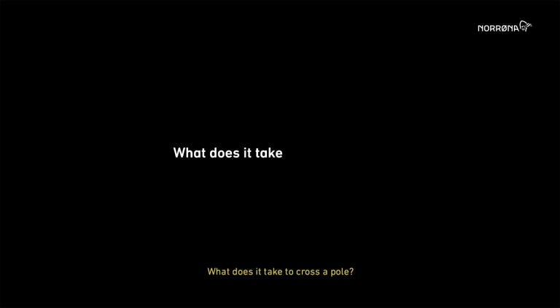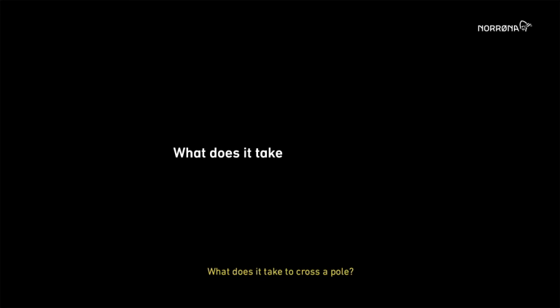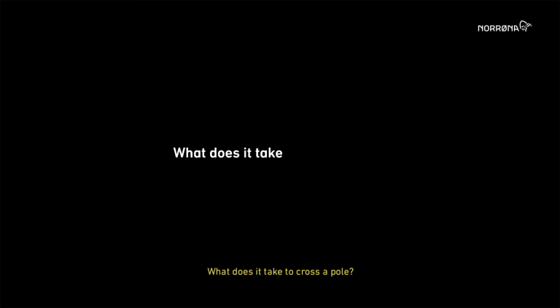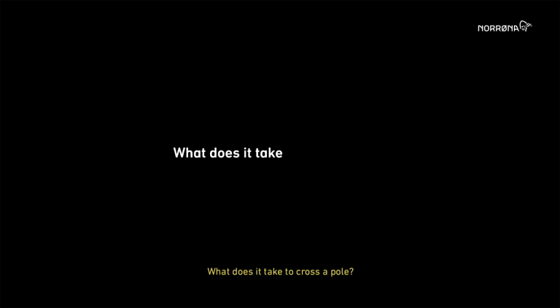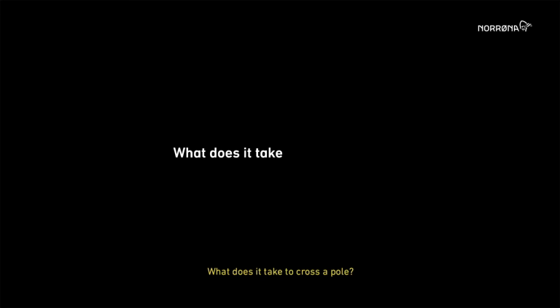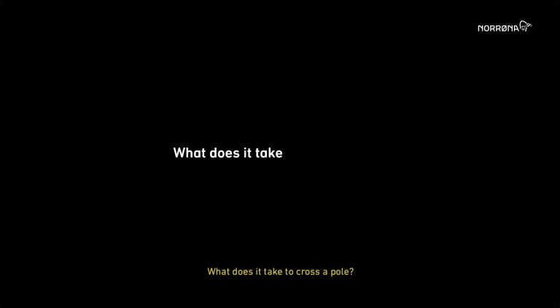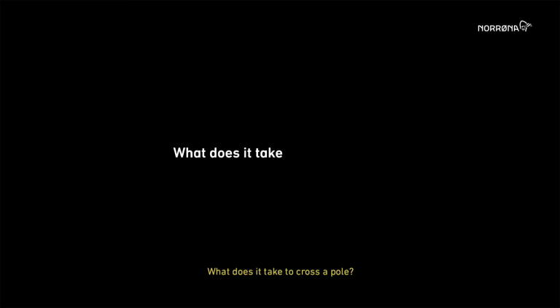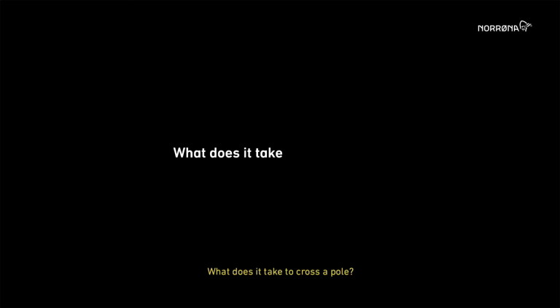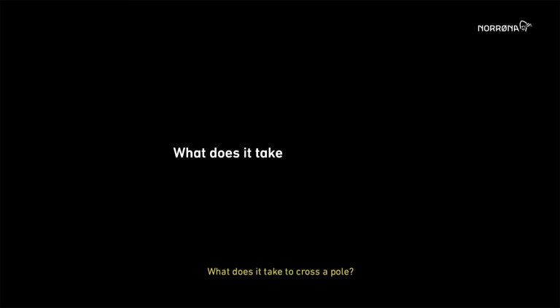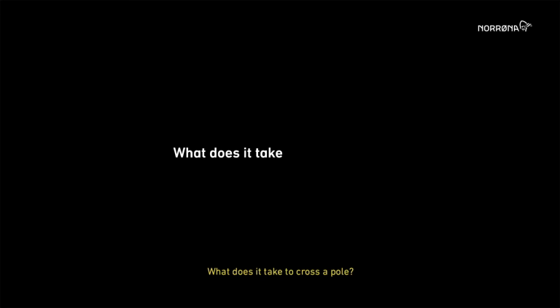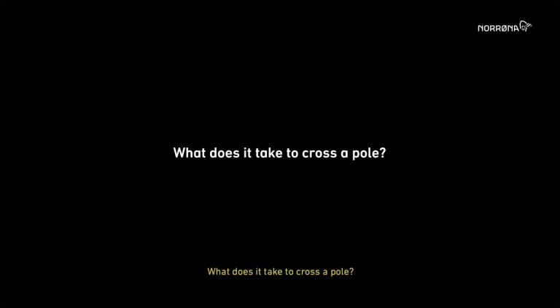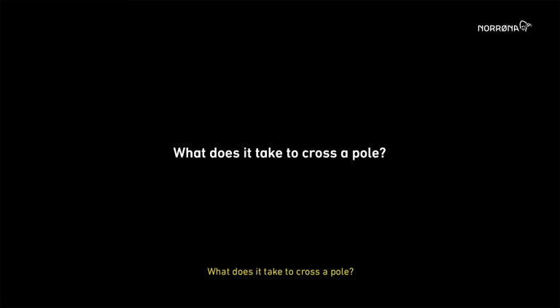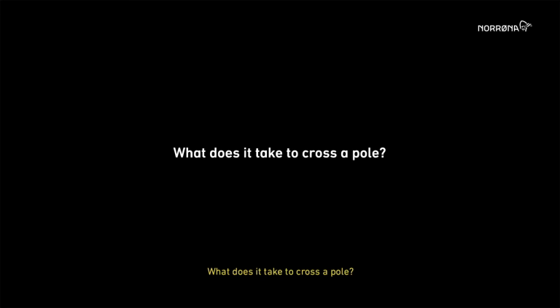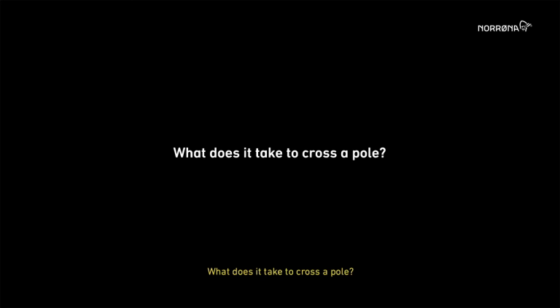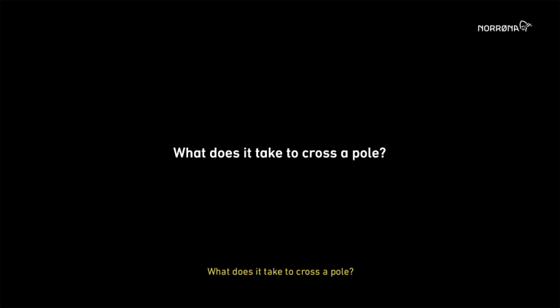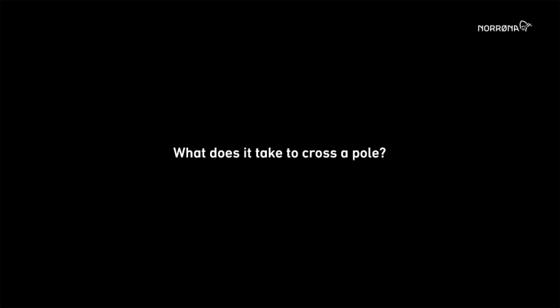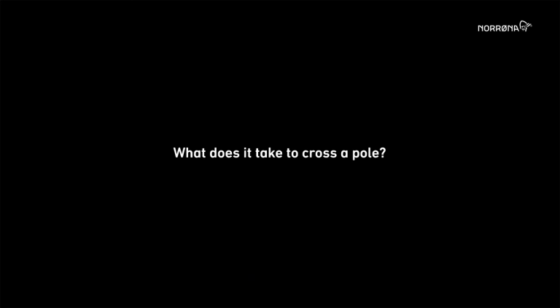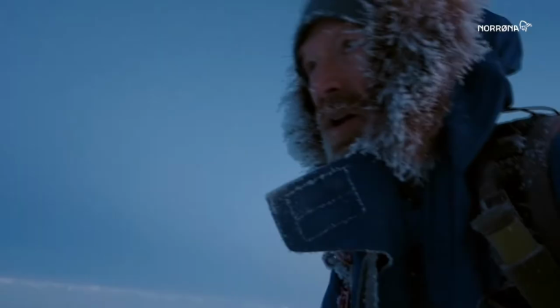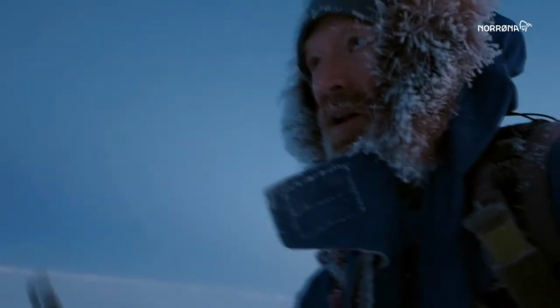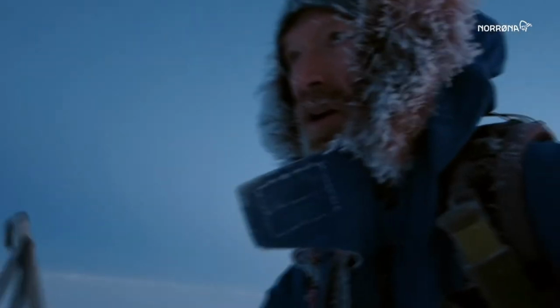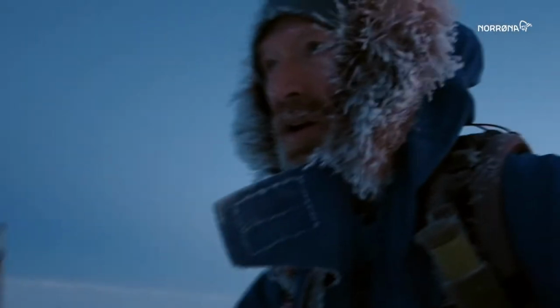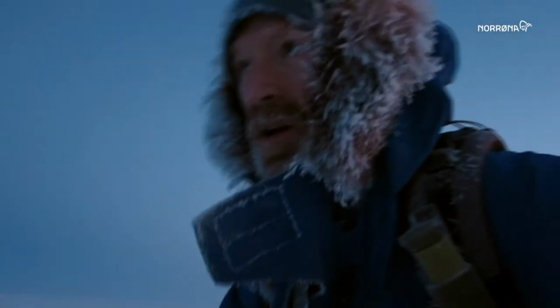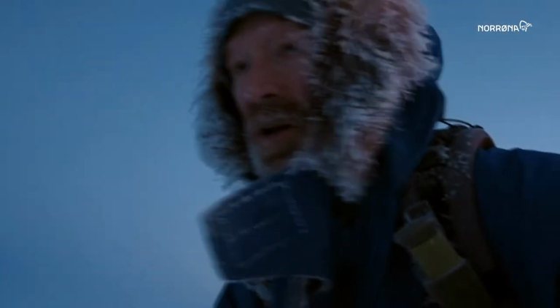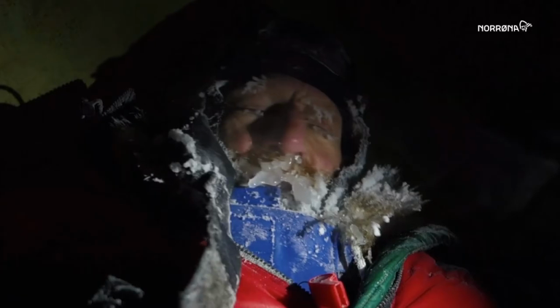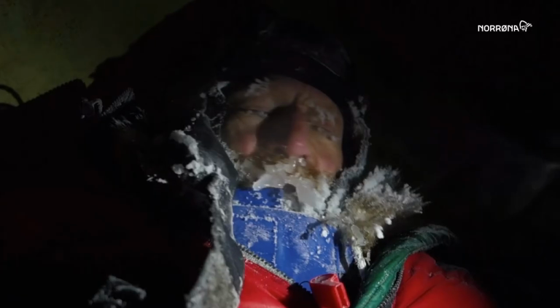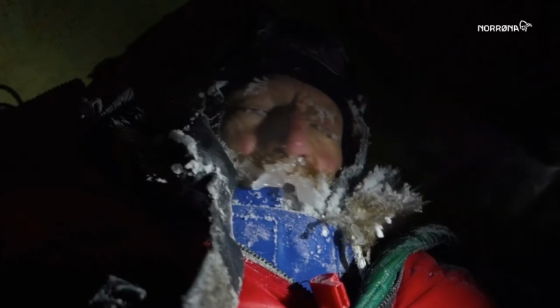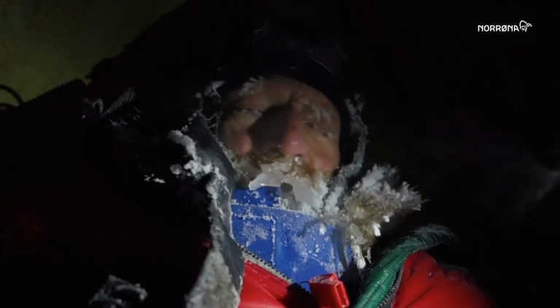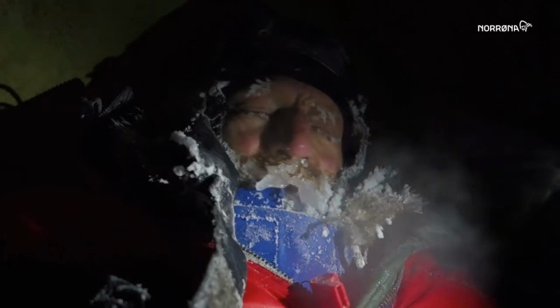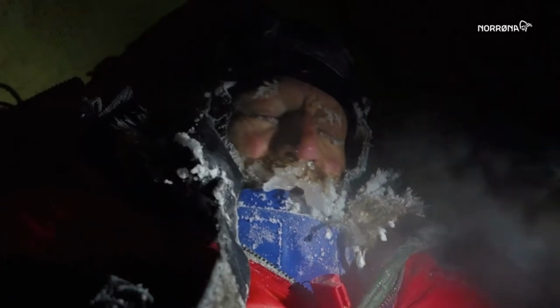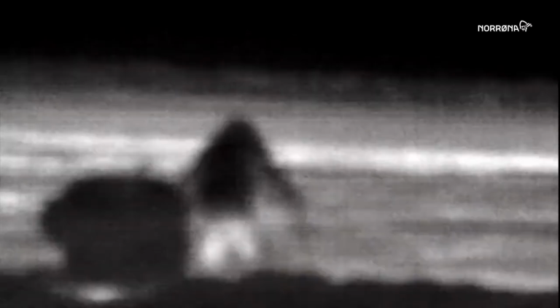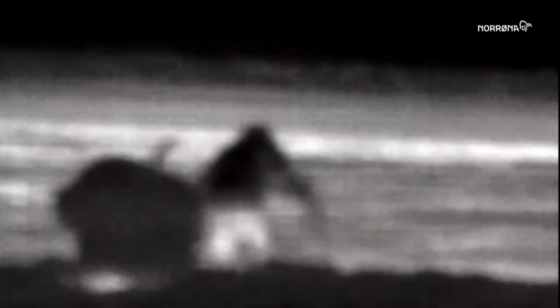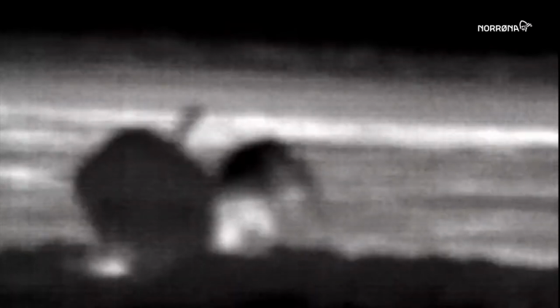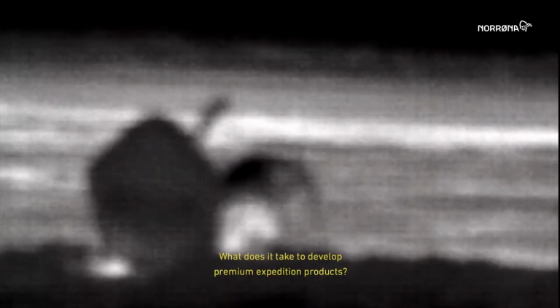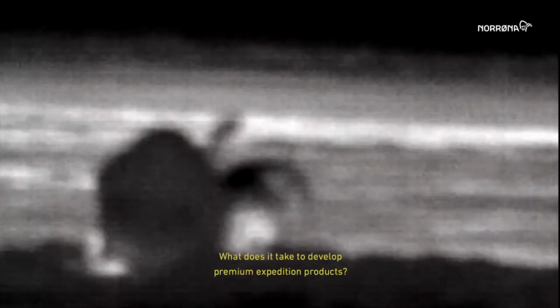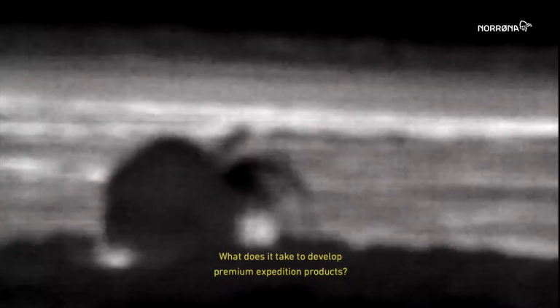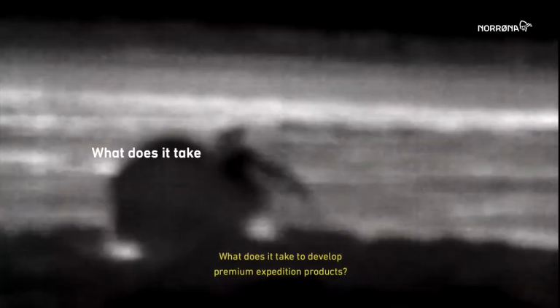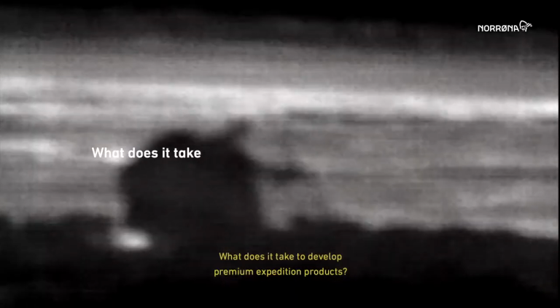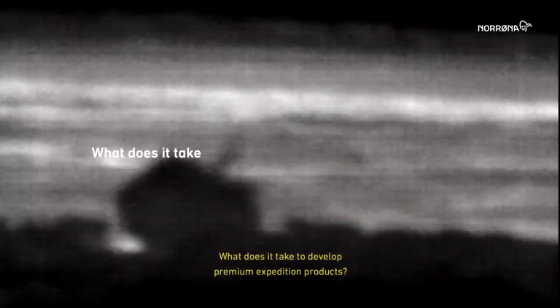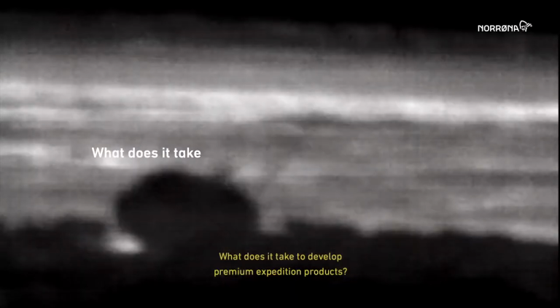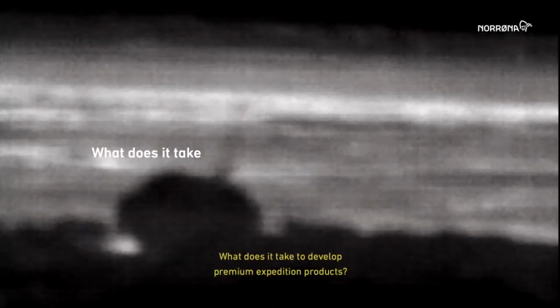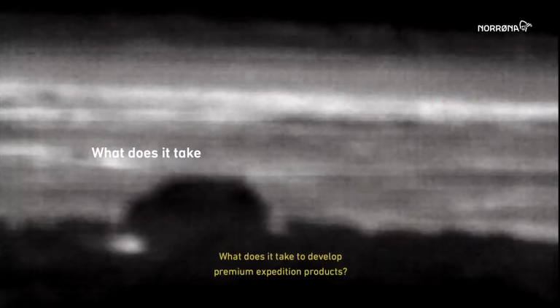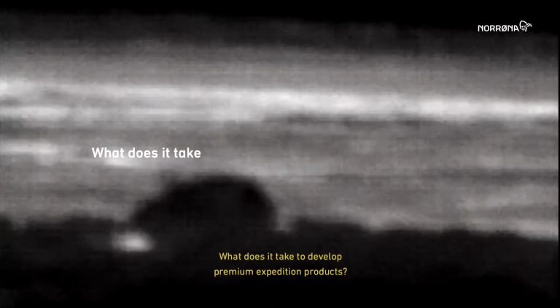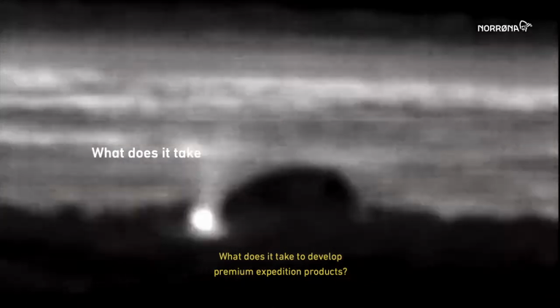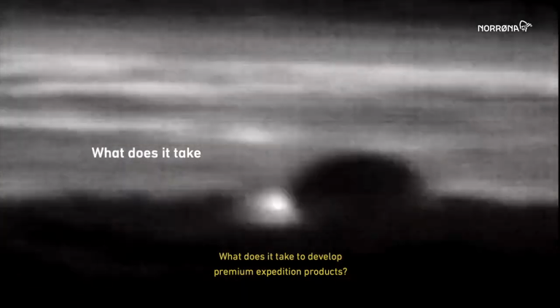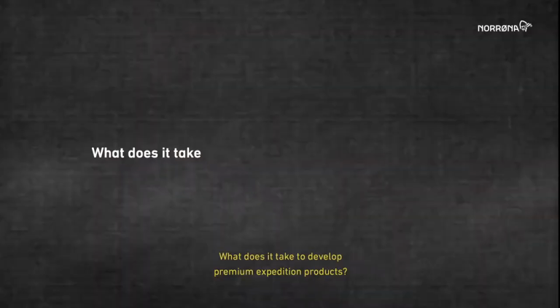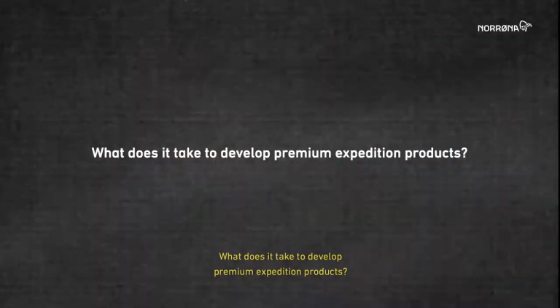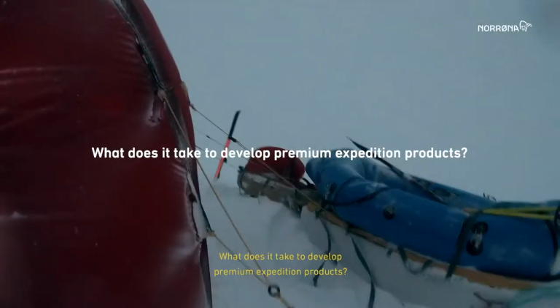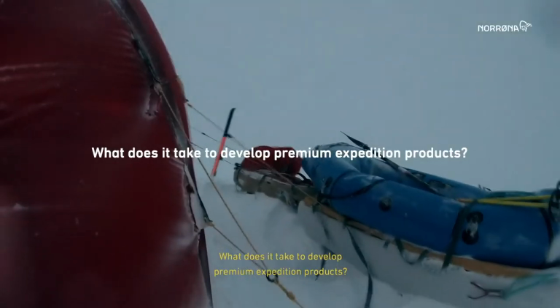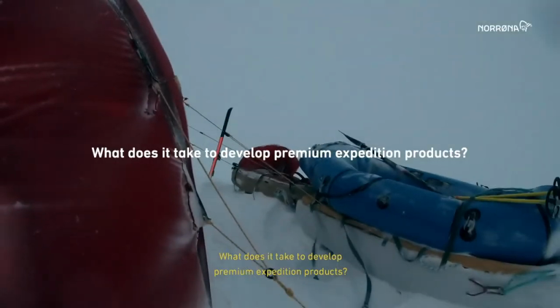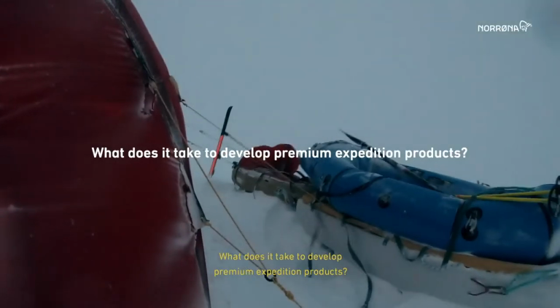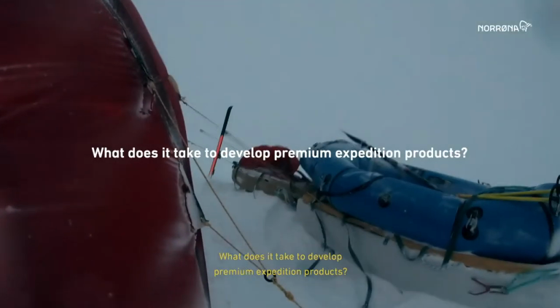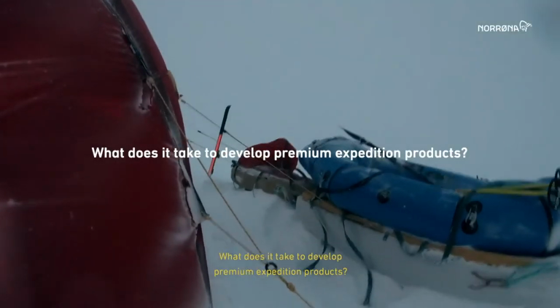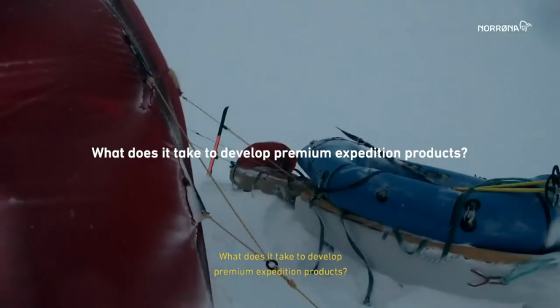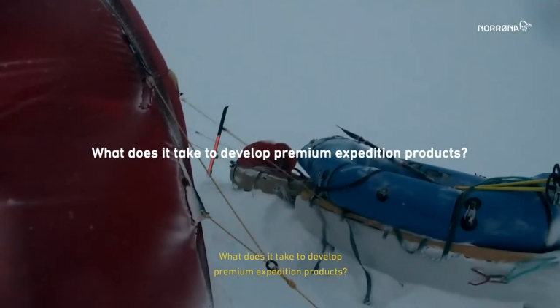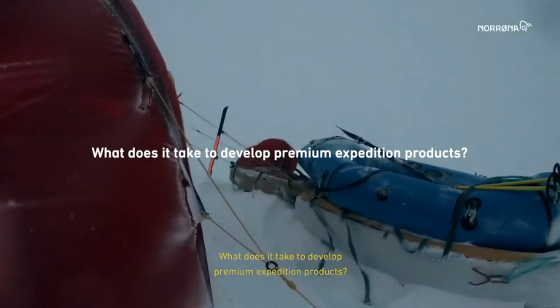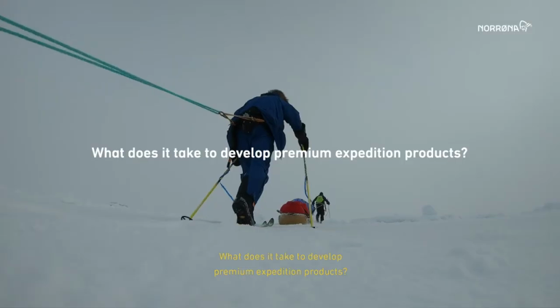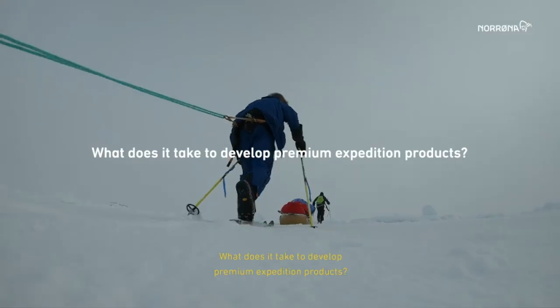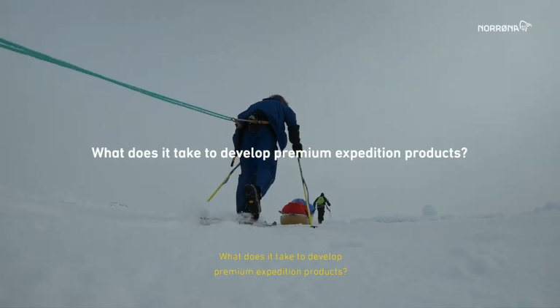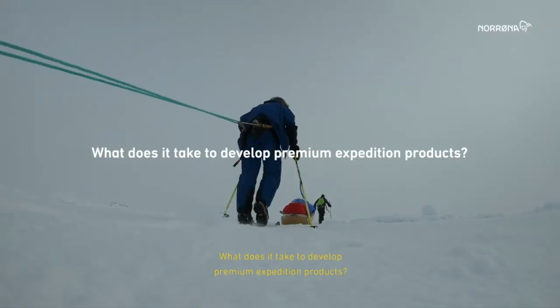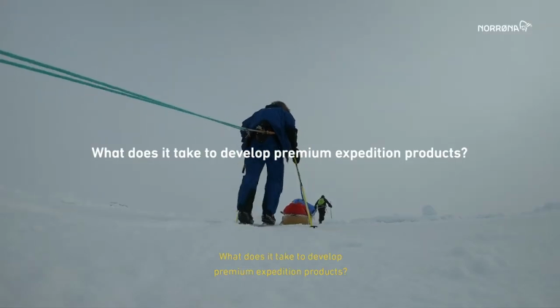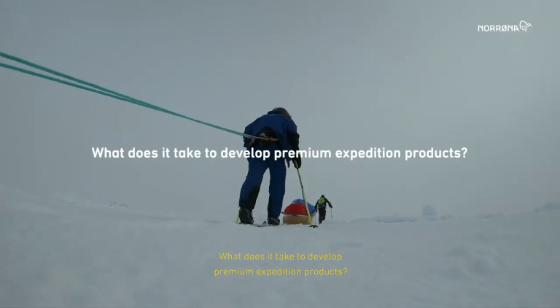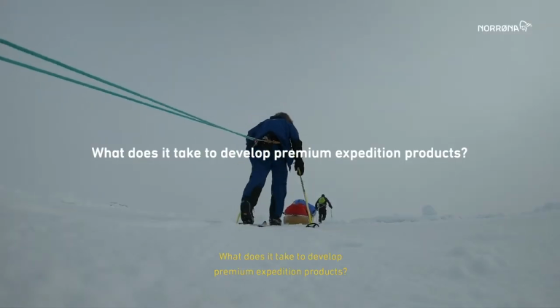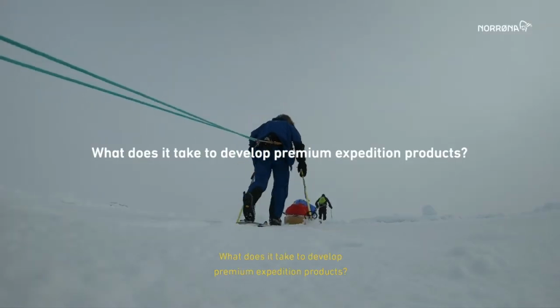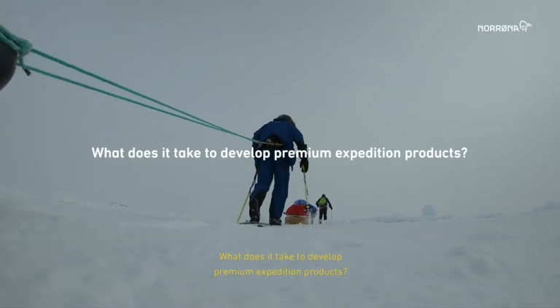What does it take to cross a pole? What does it take to develop premium expedition products?